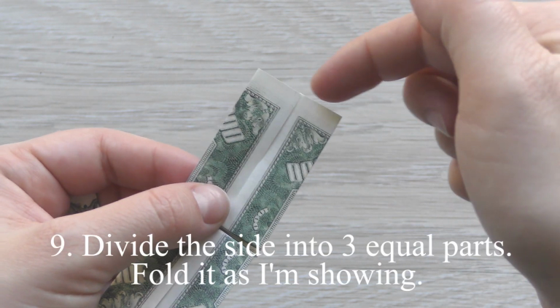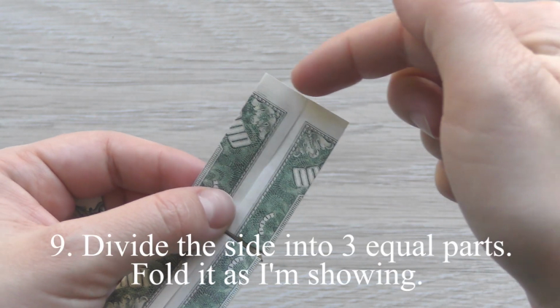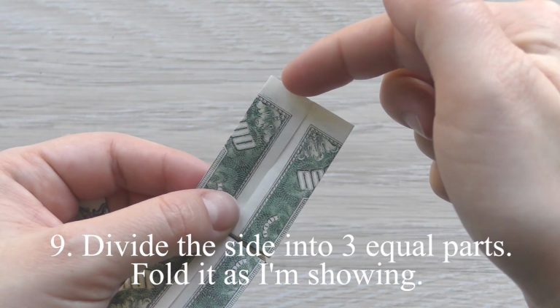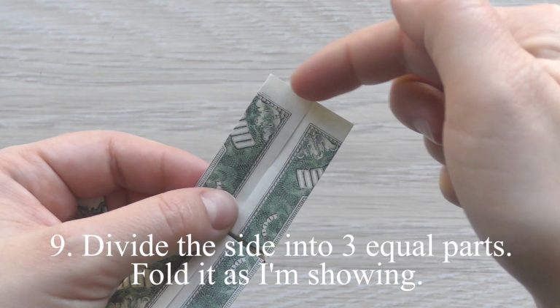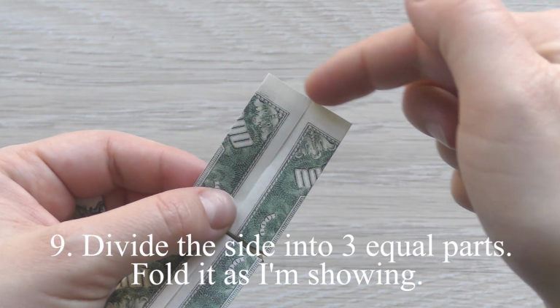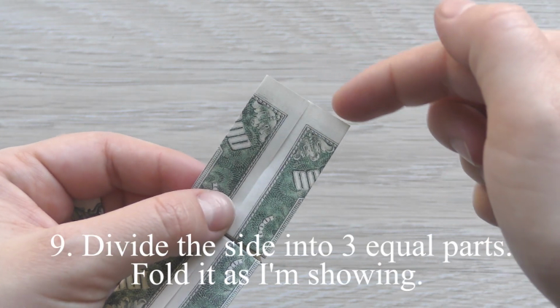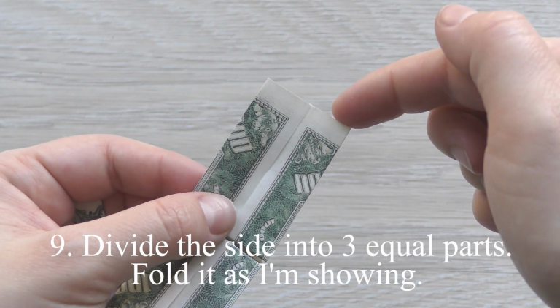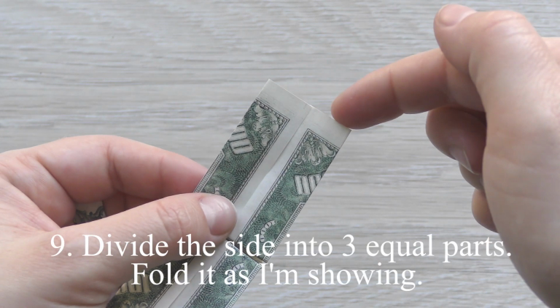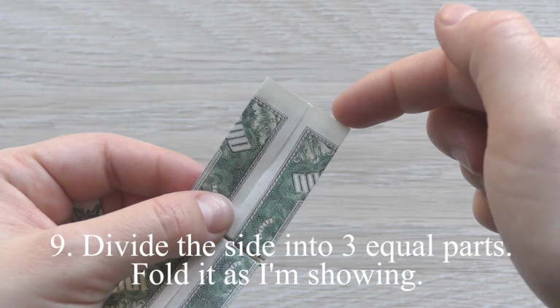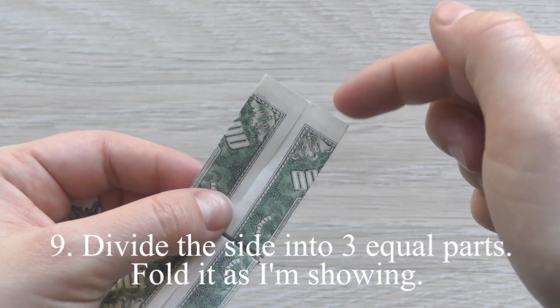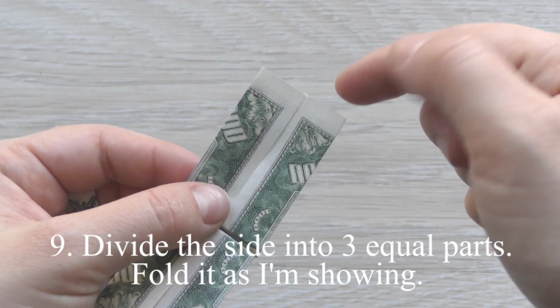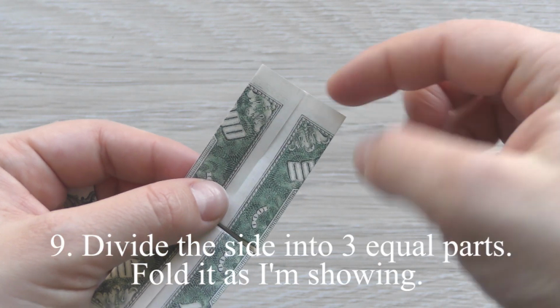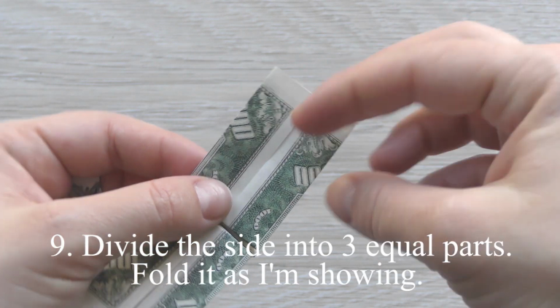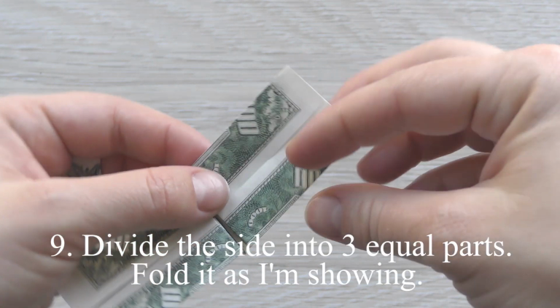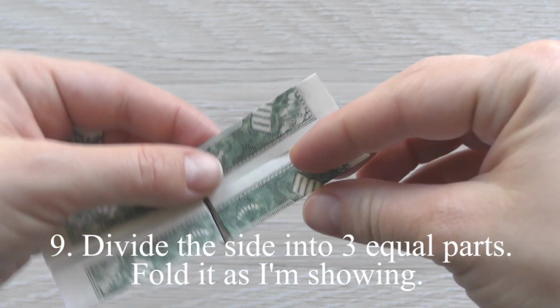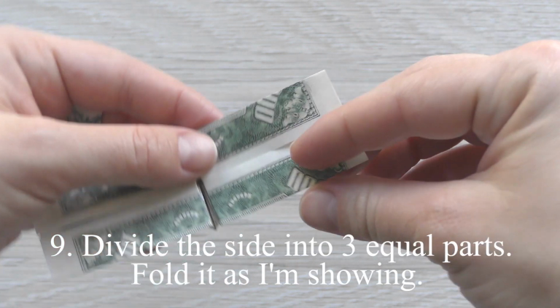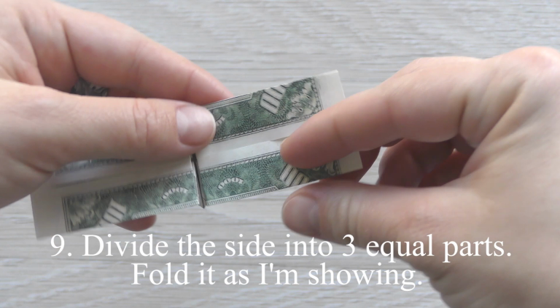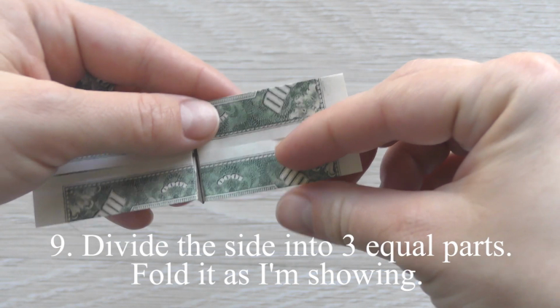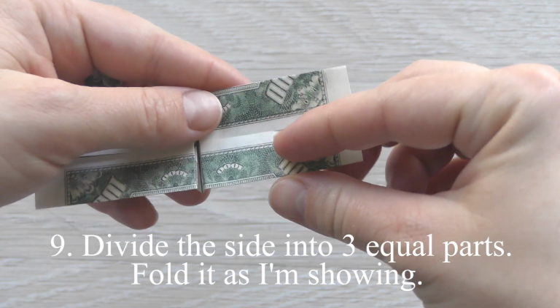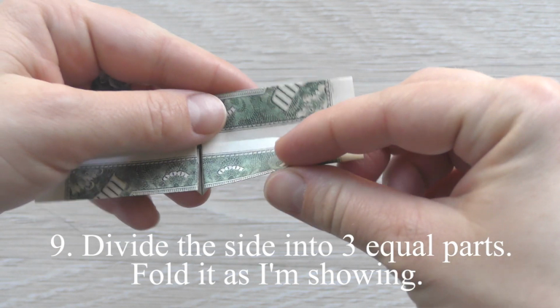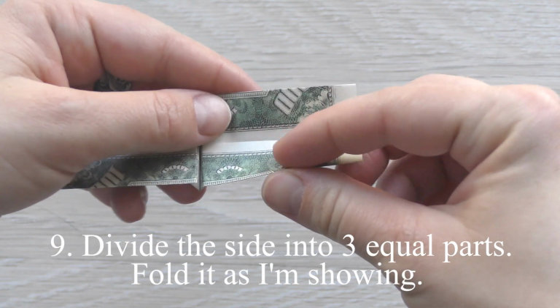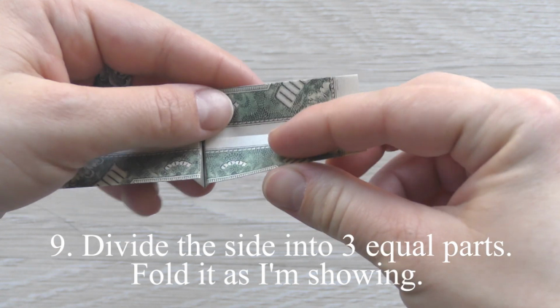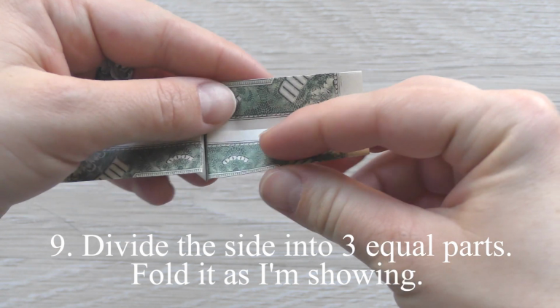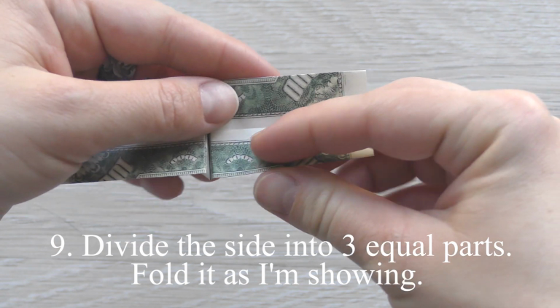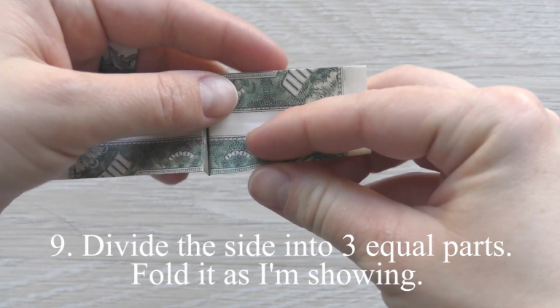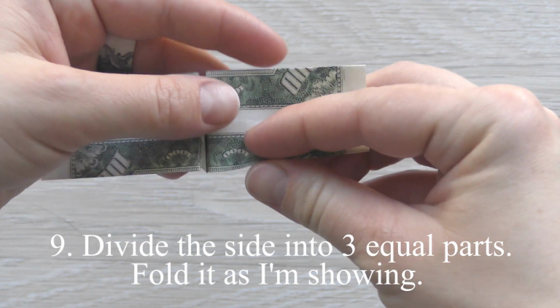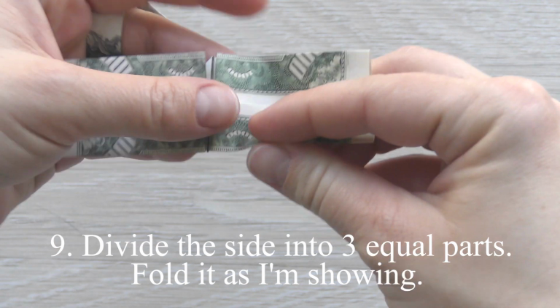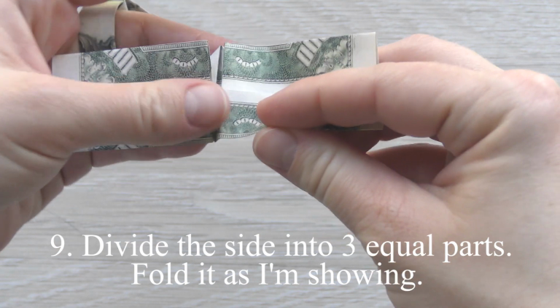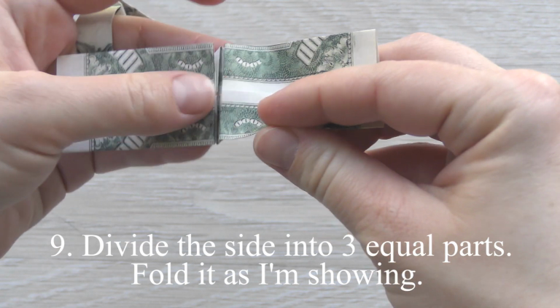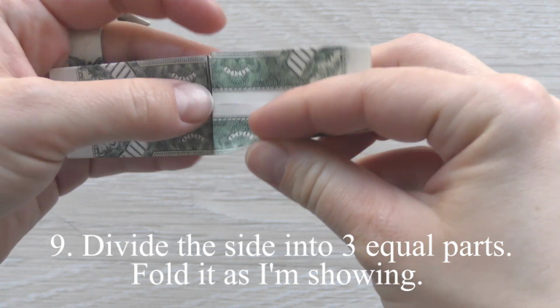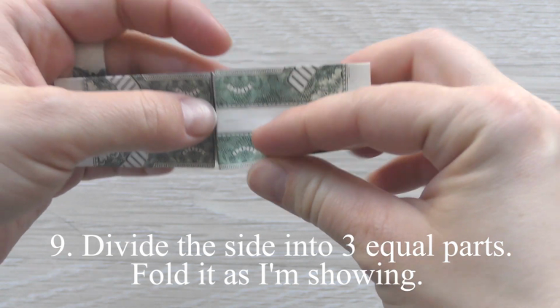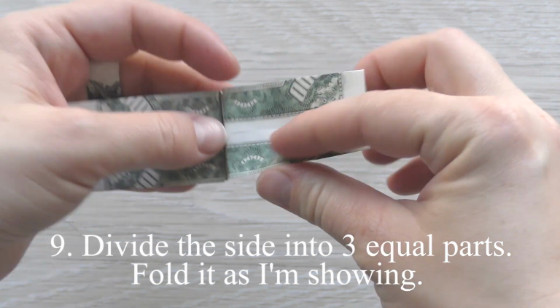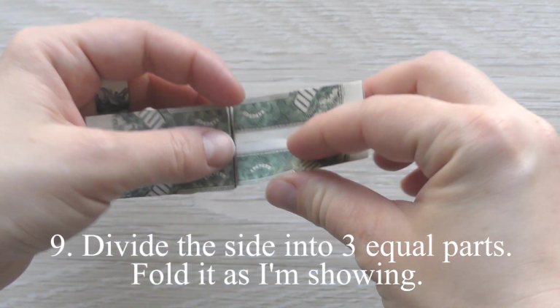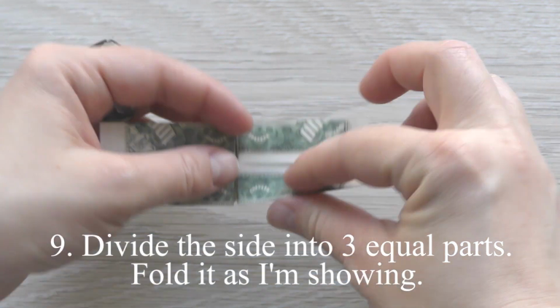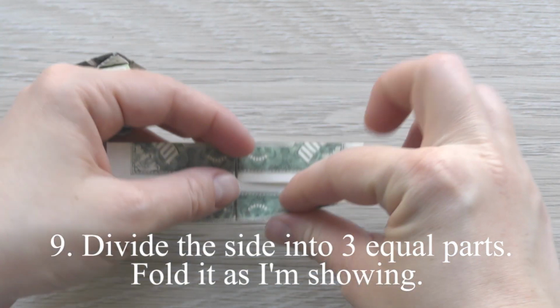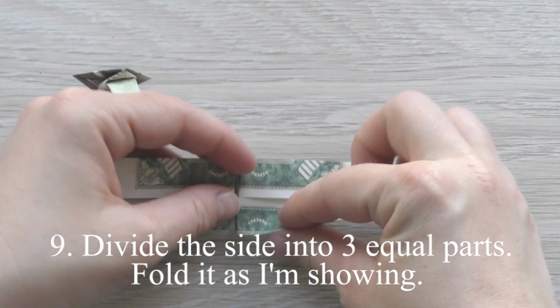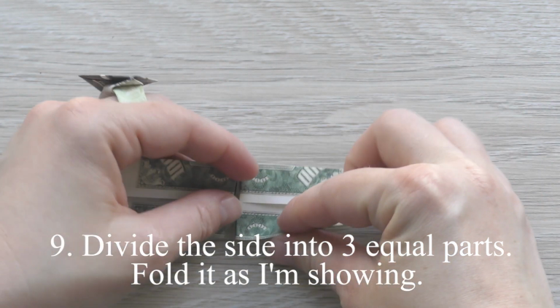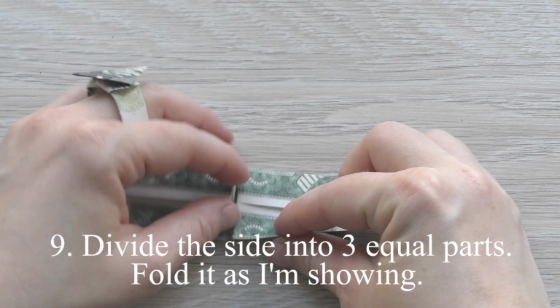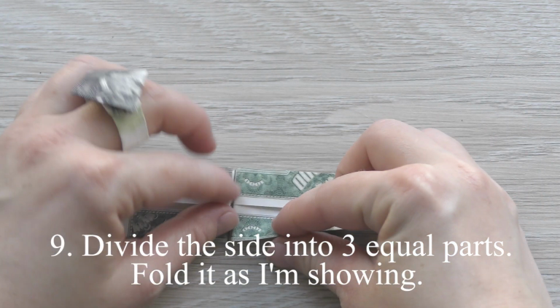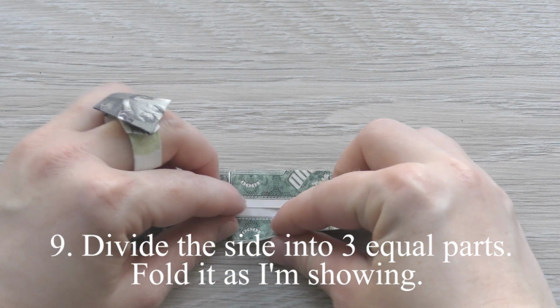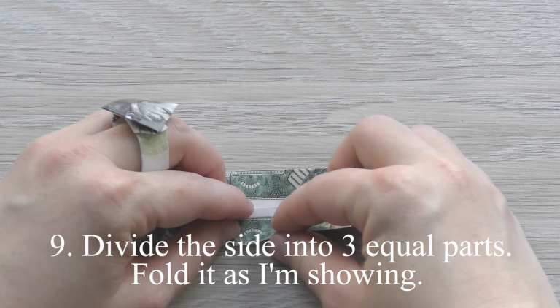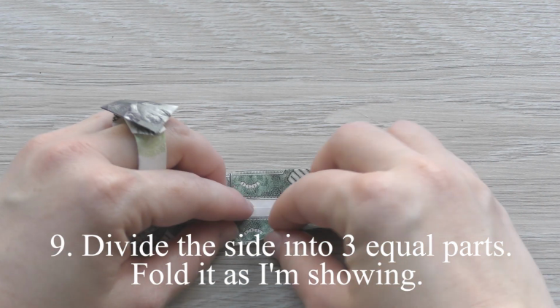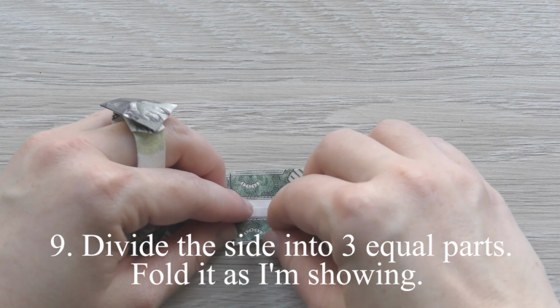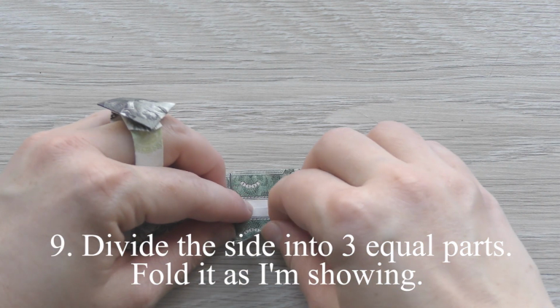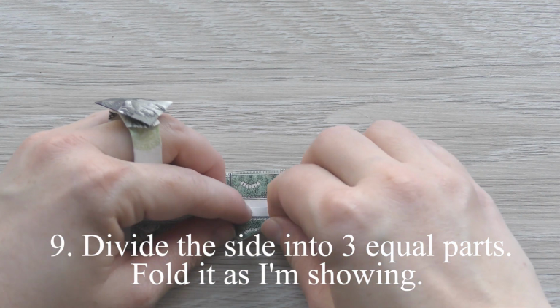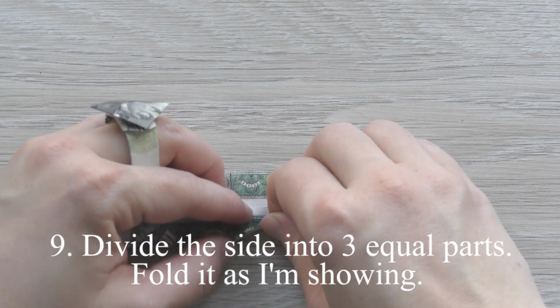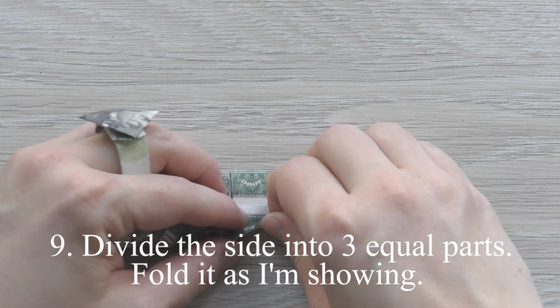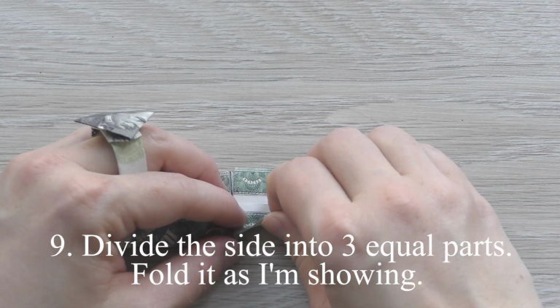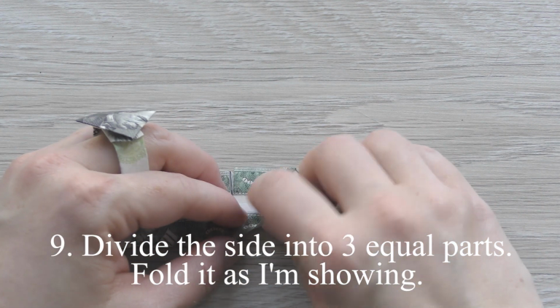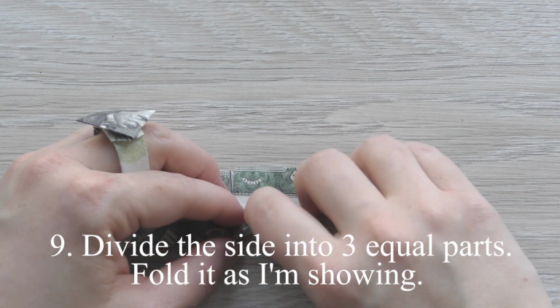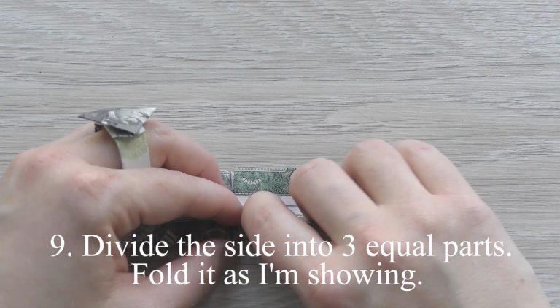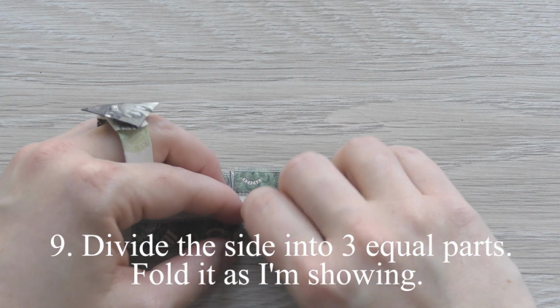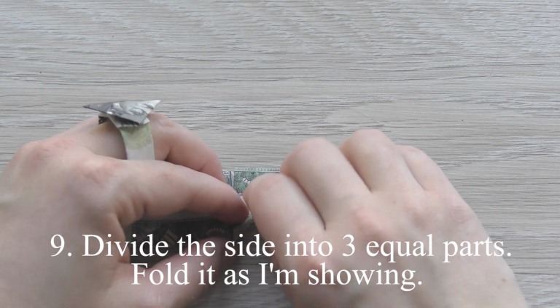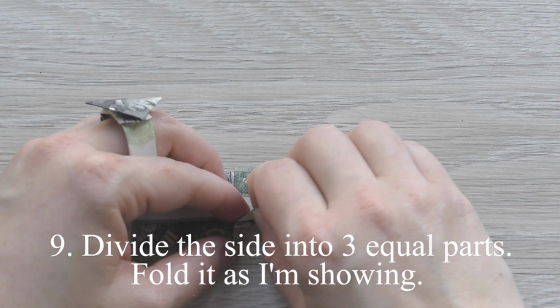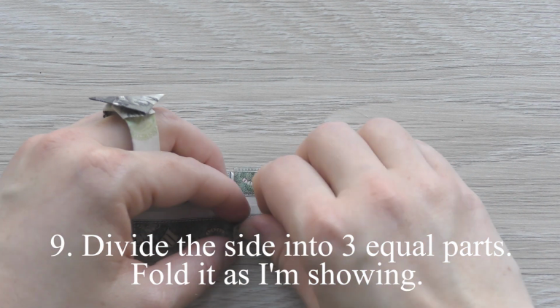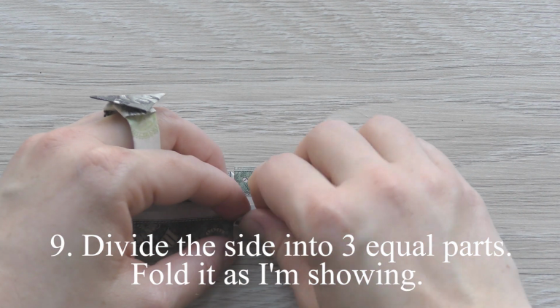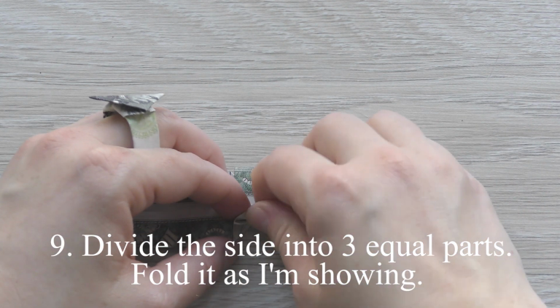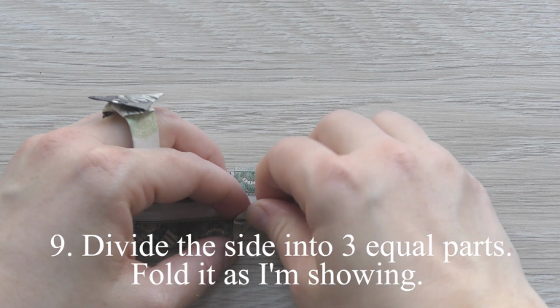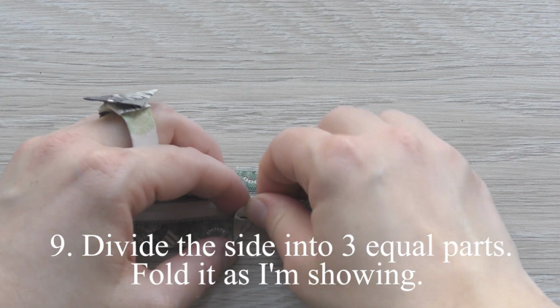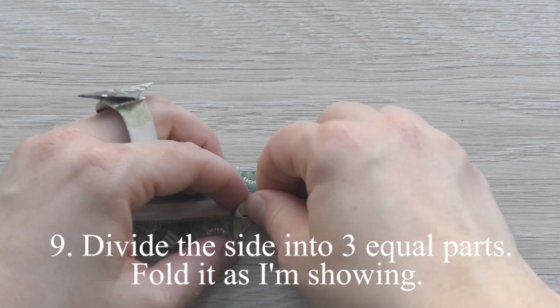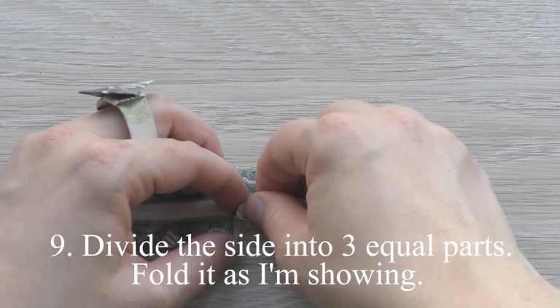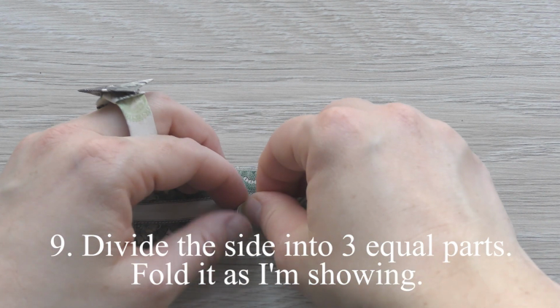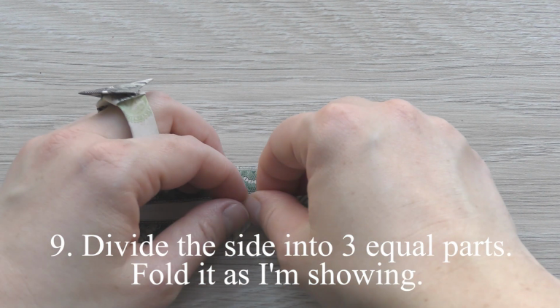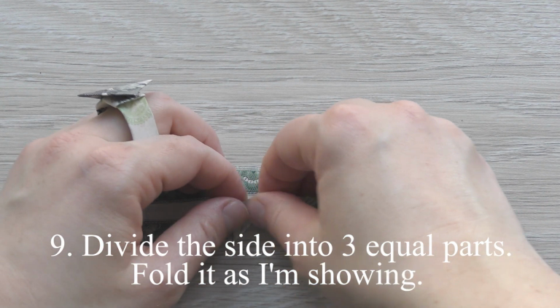Divide the side into three equal parts. Fold it as I'm showing.